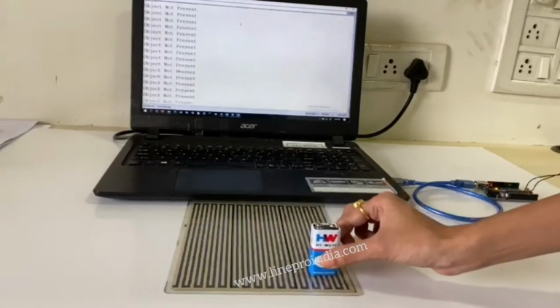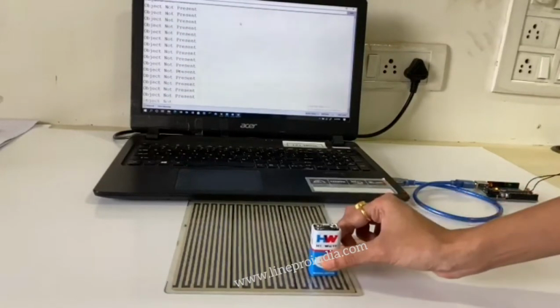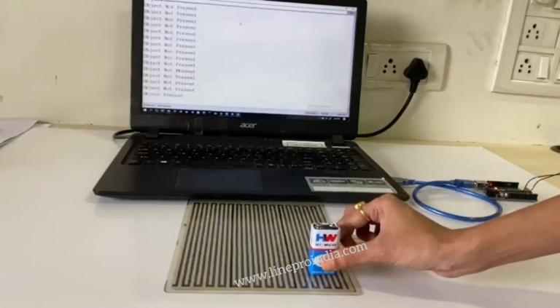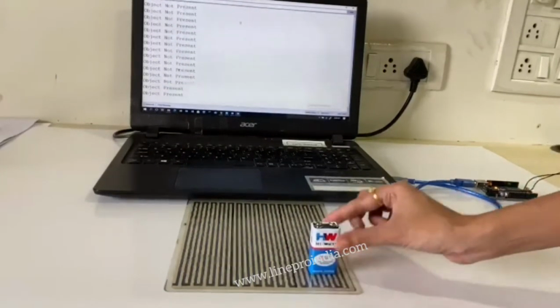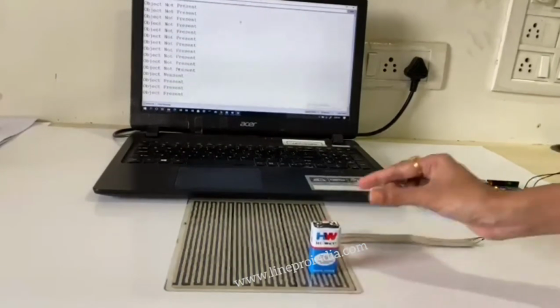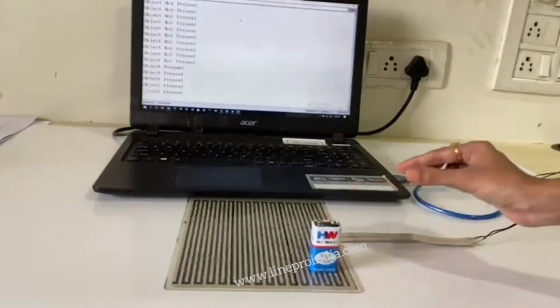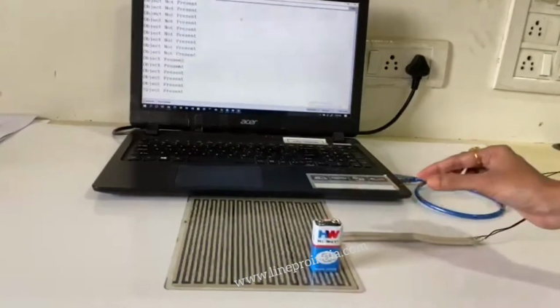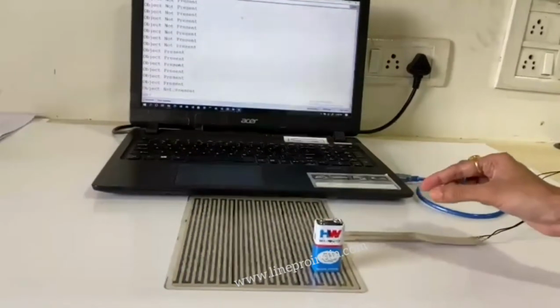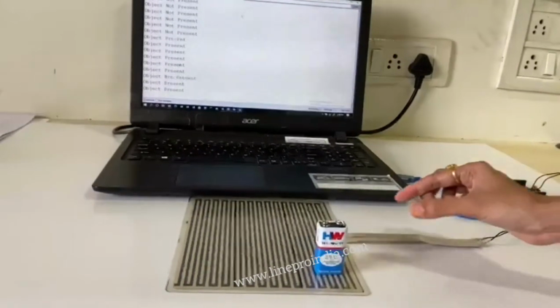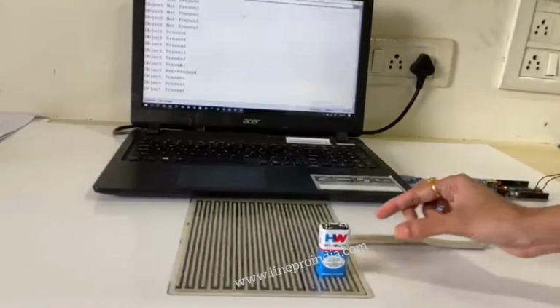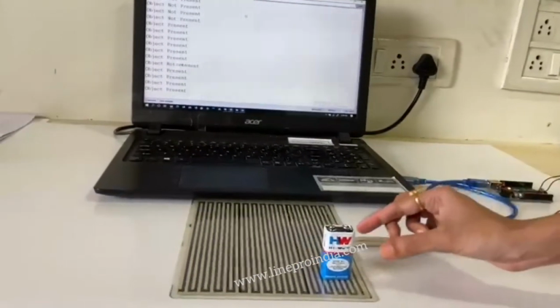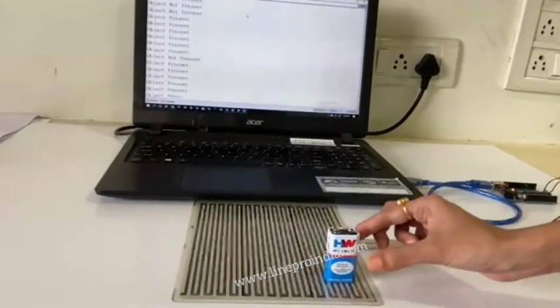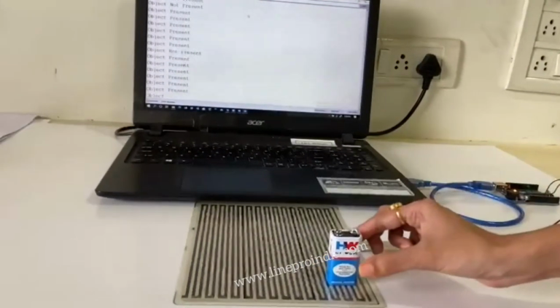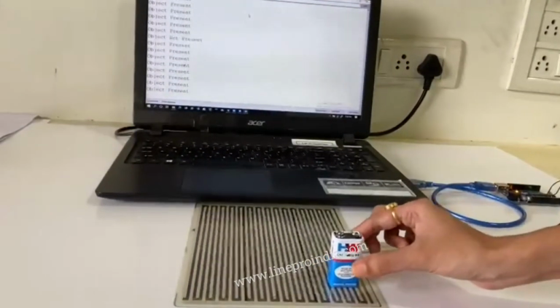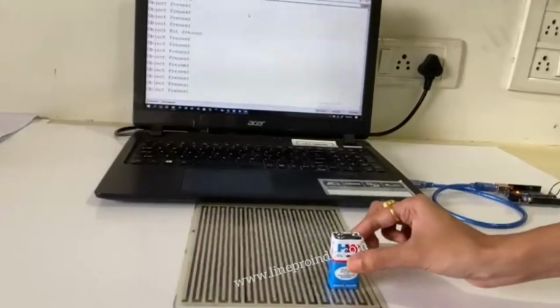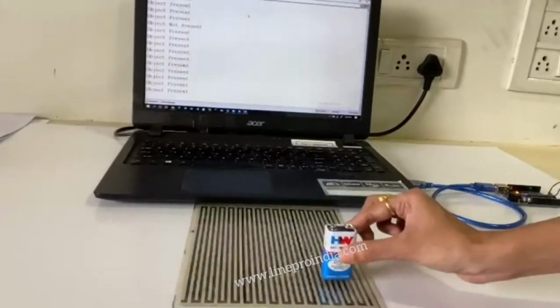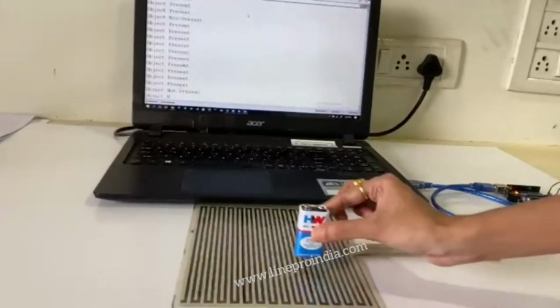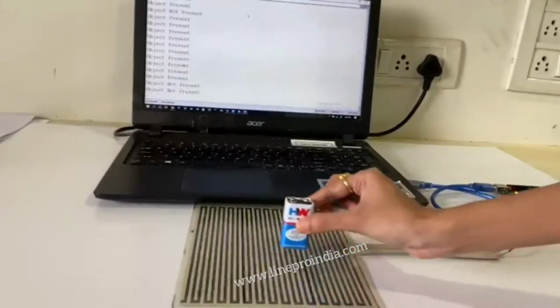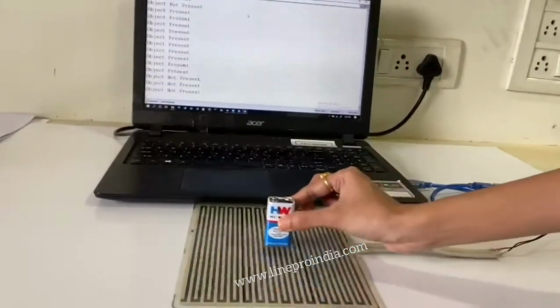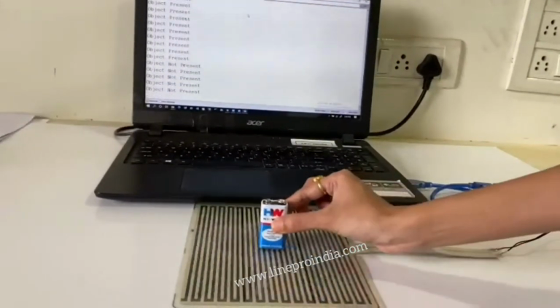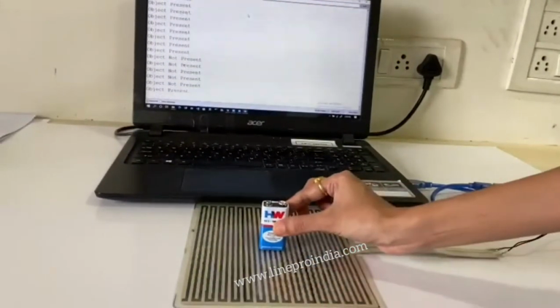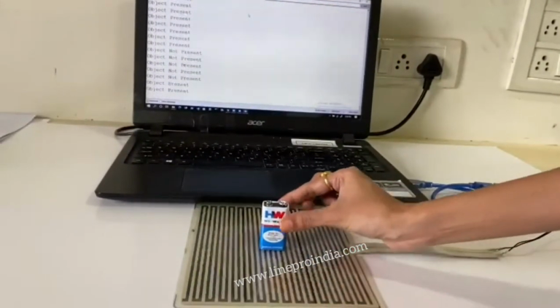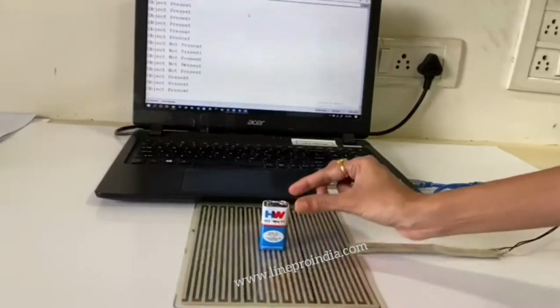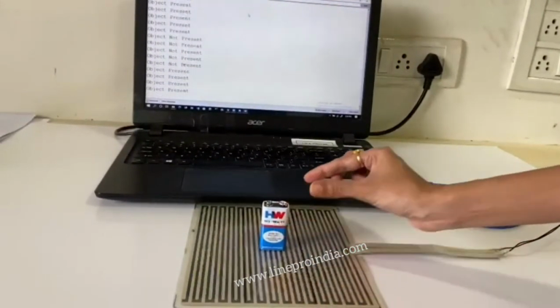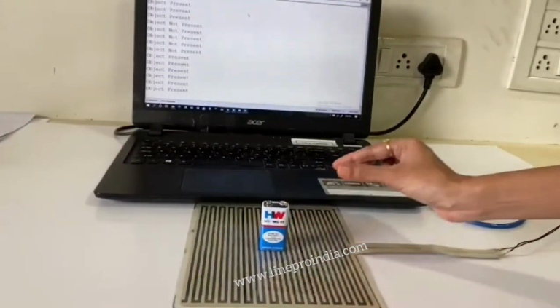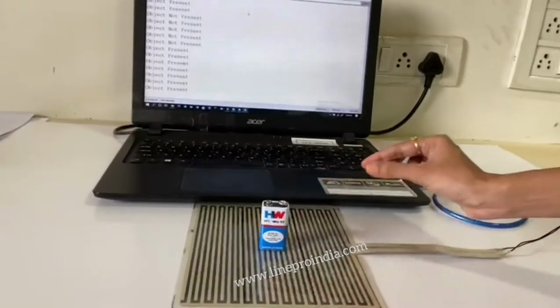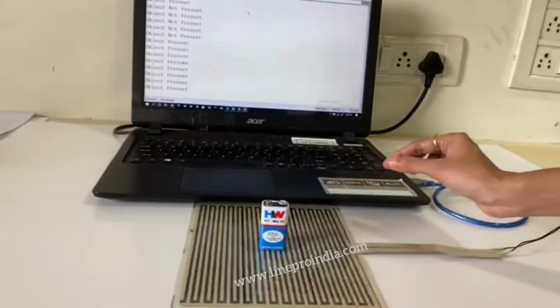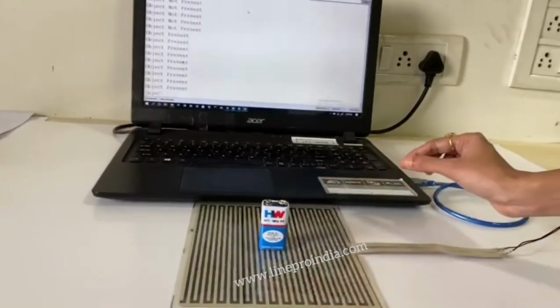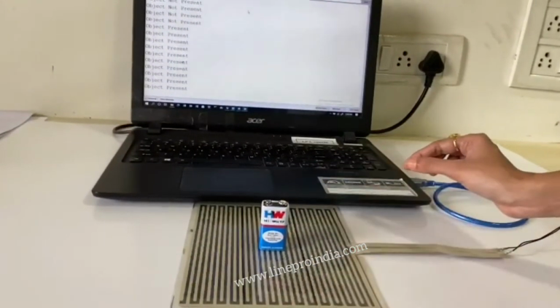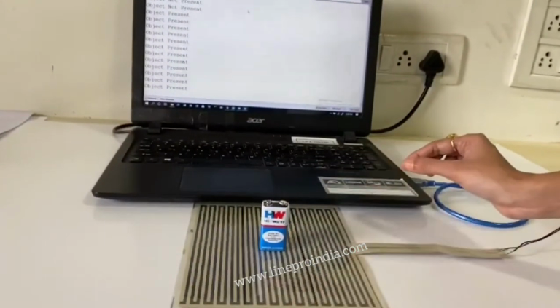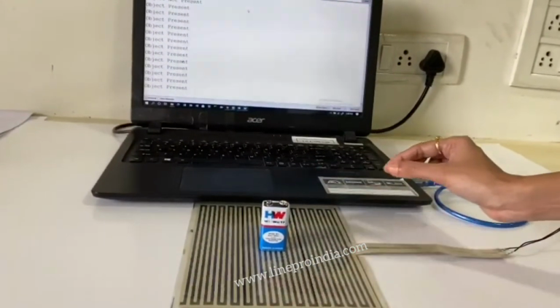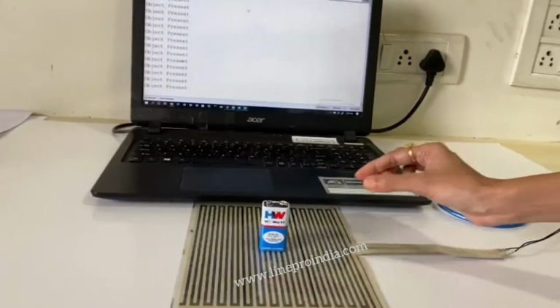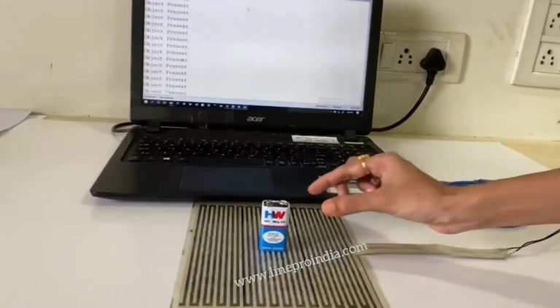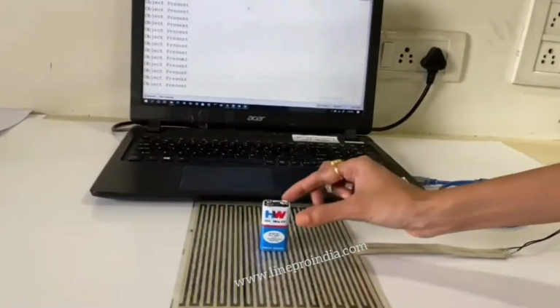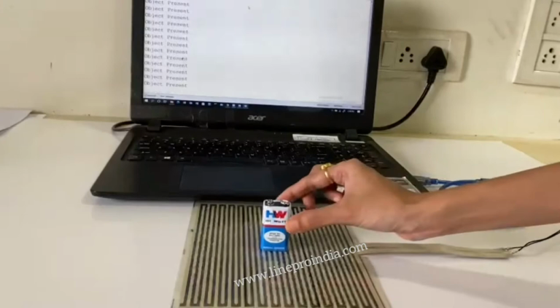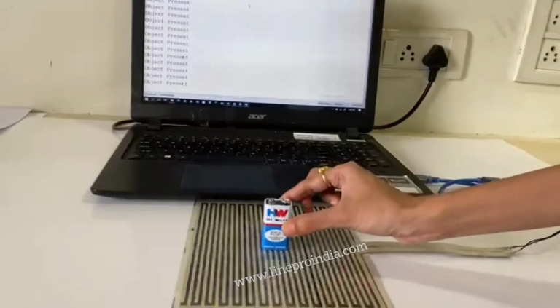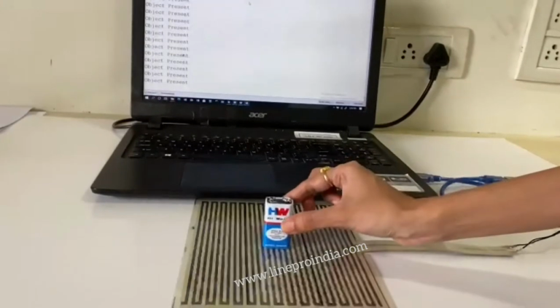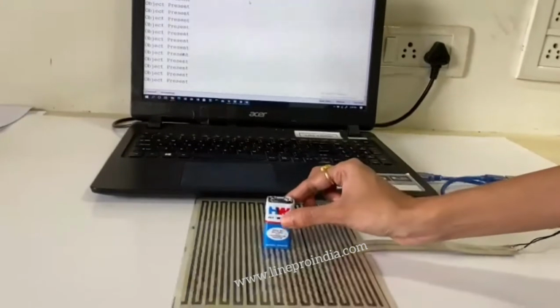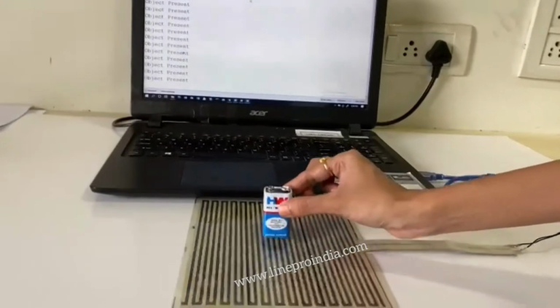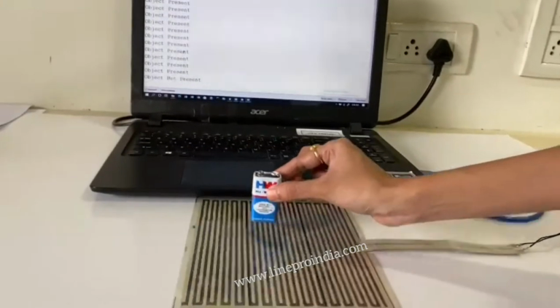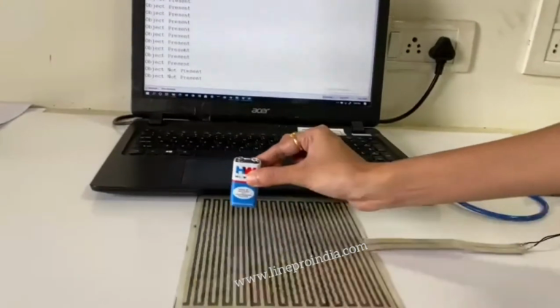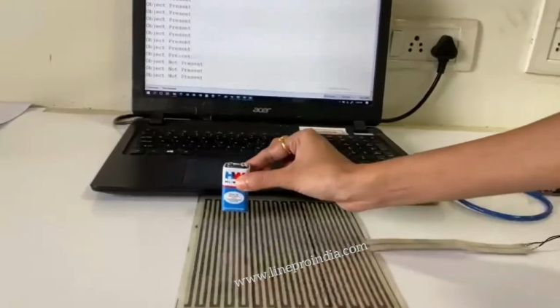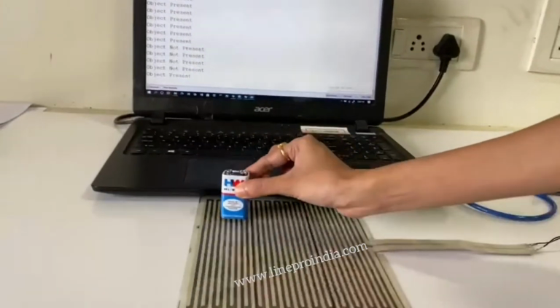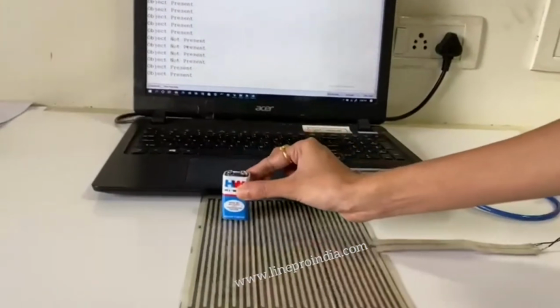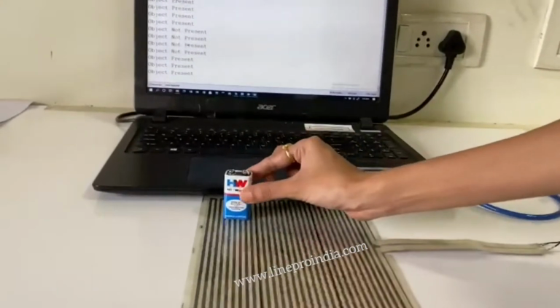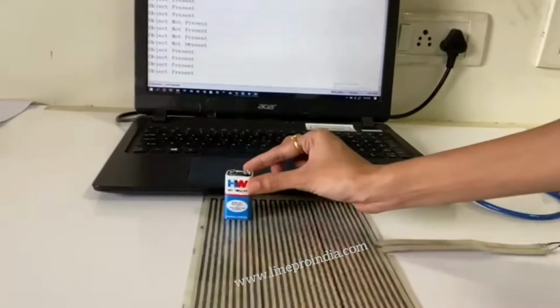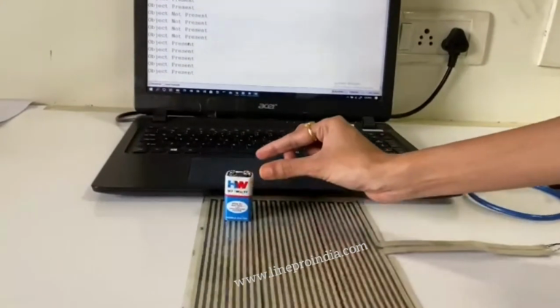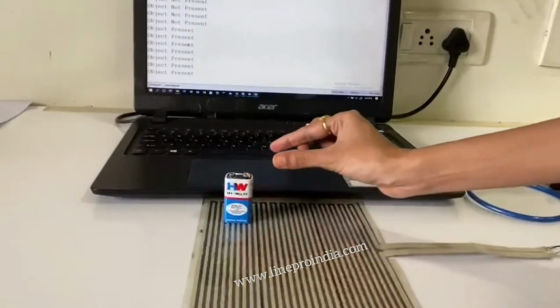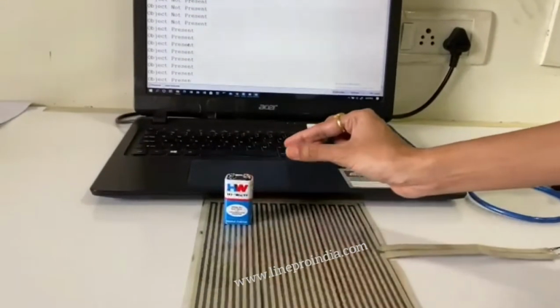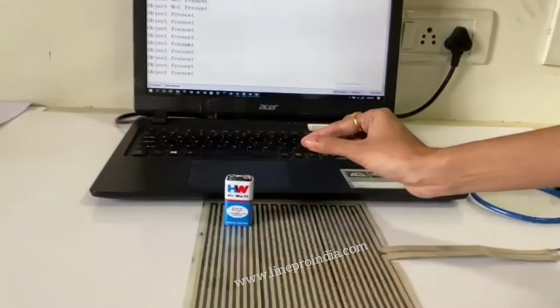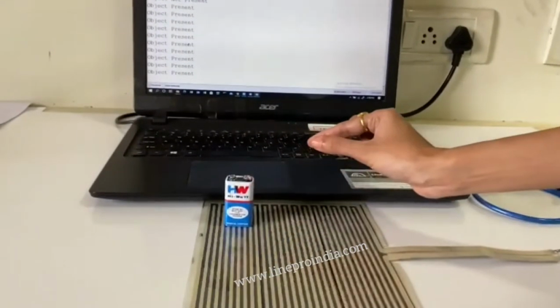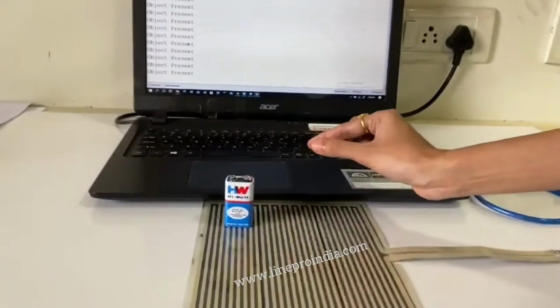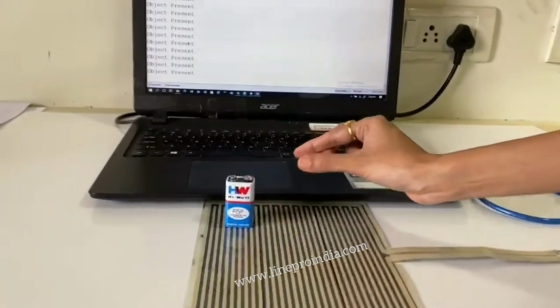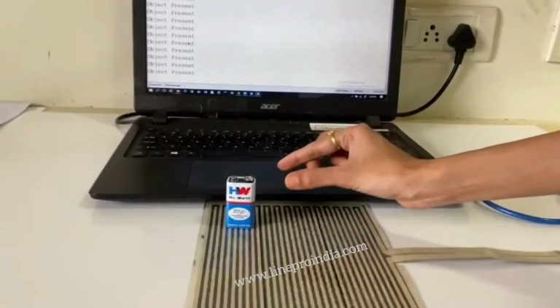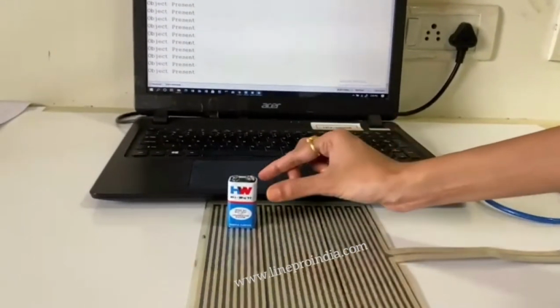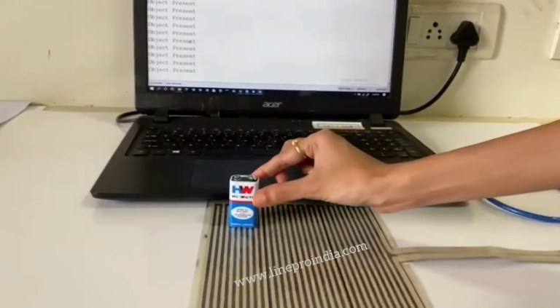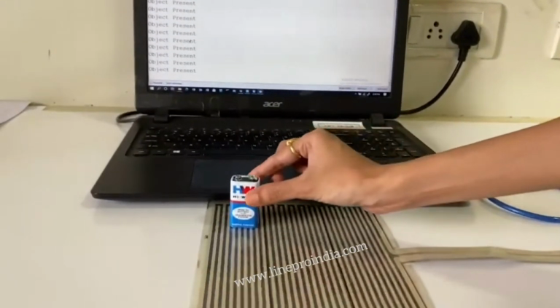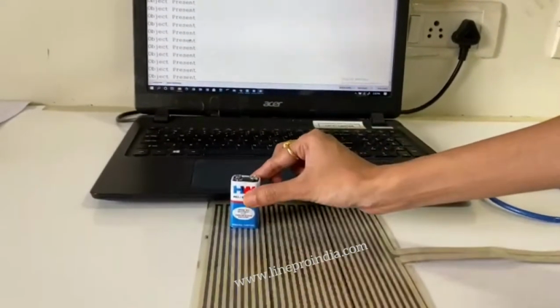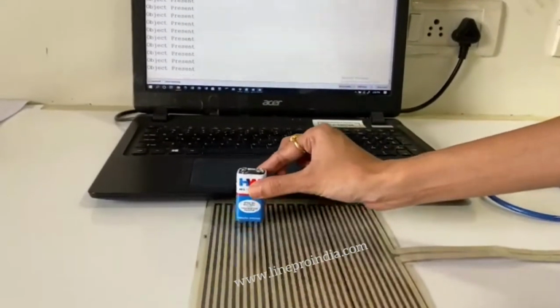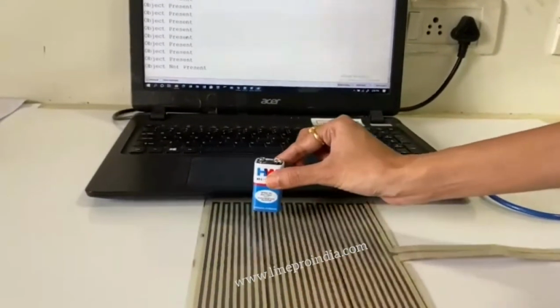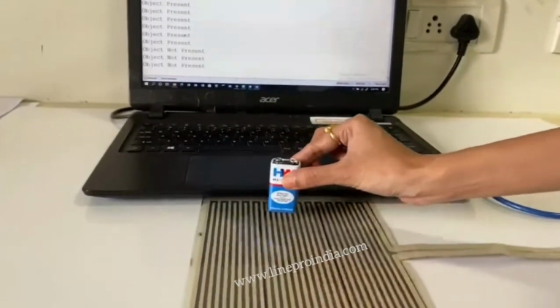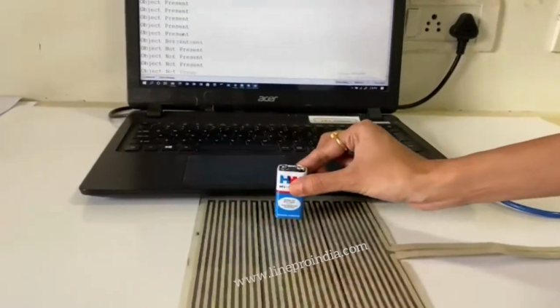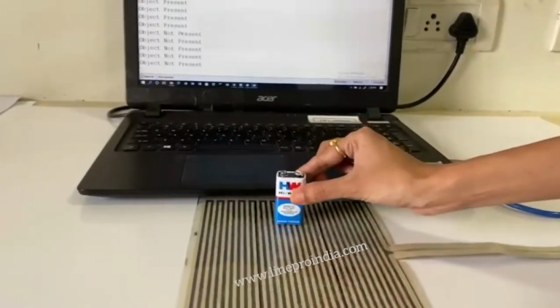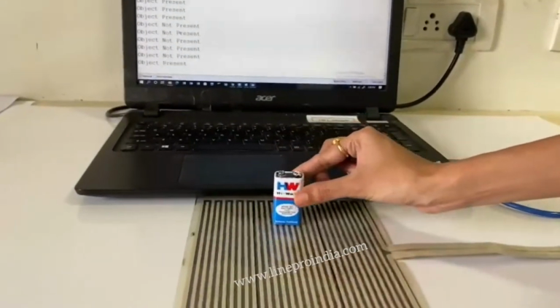Force sensing resistor is highly sensitive to resistance when applied pressure. More the pressure applied, lower is the resistance.